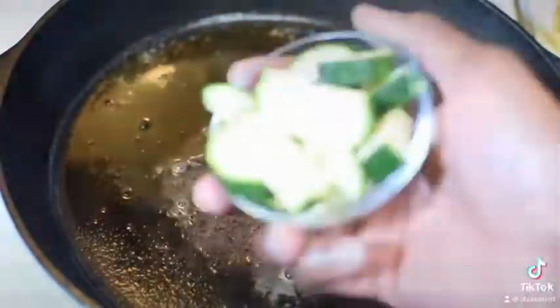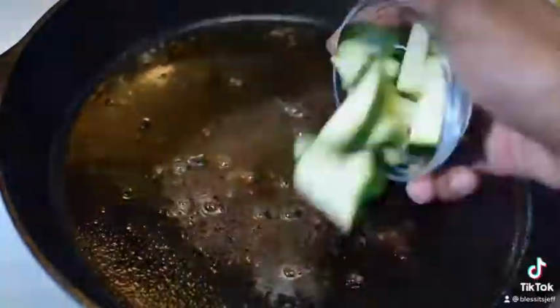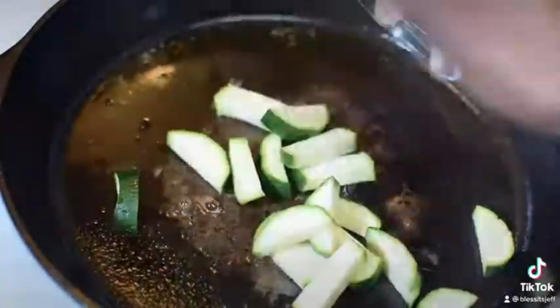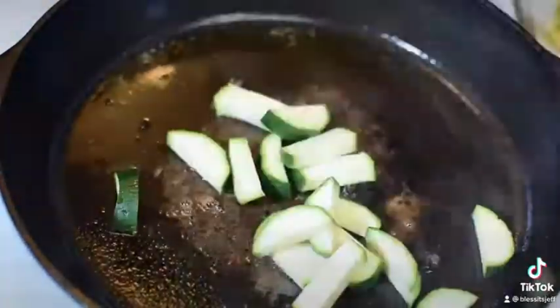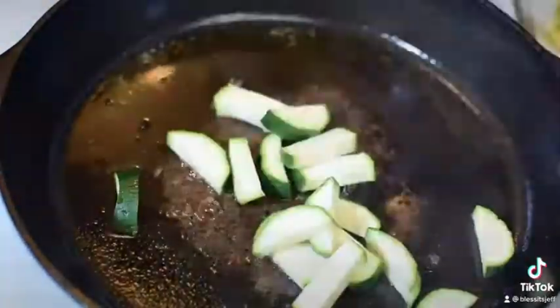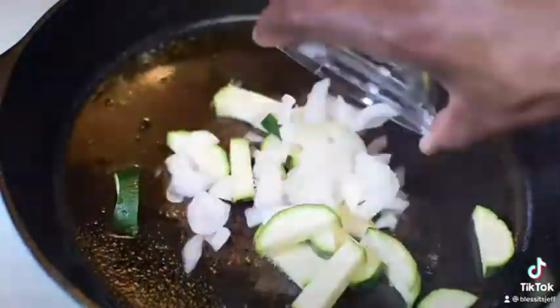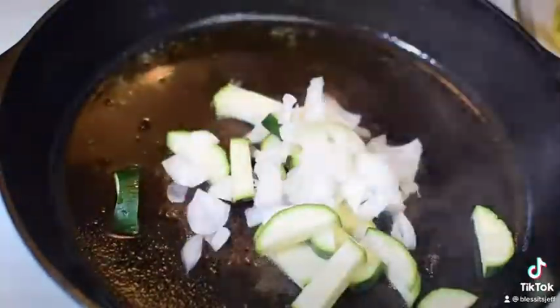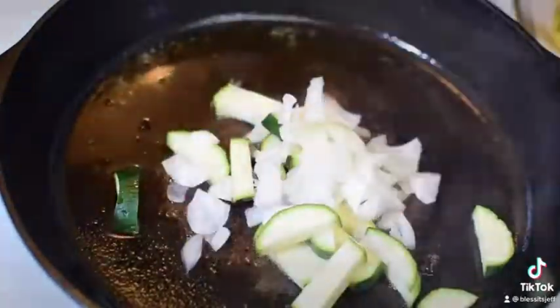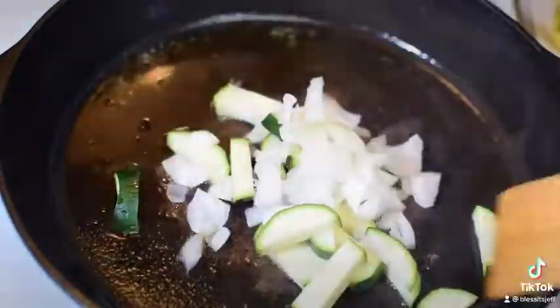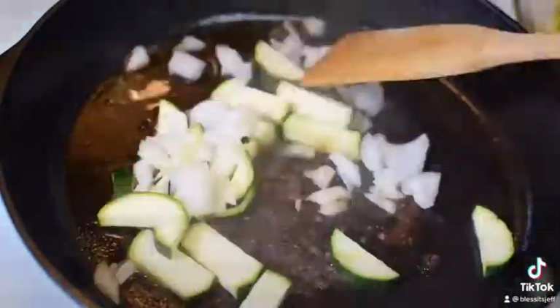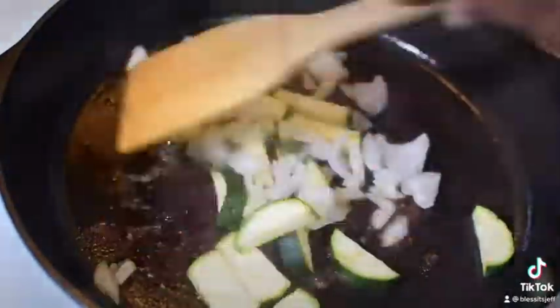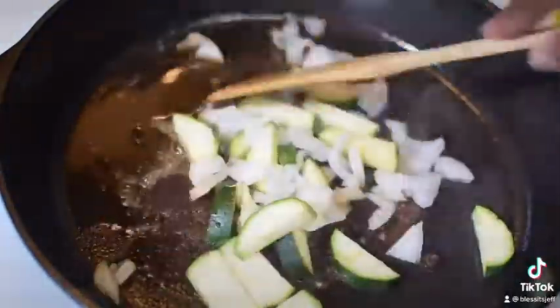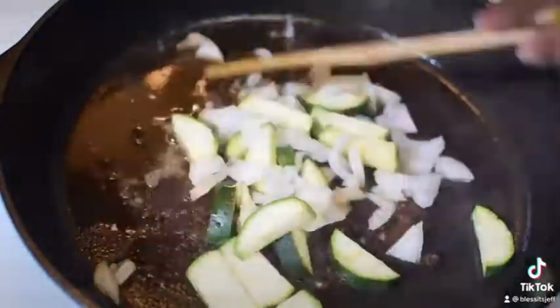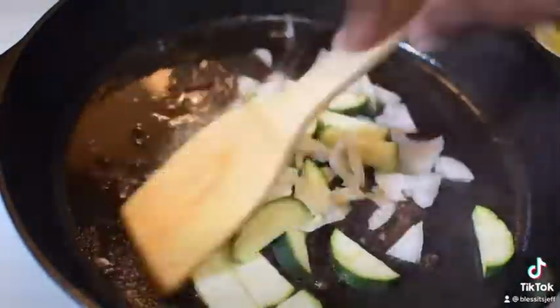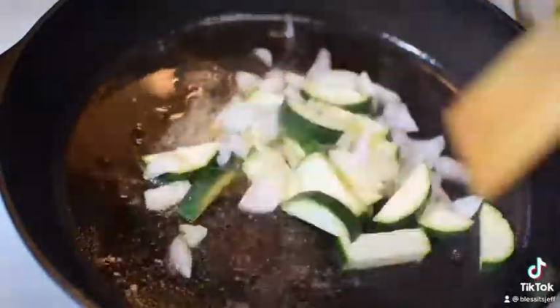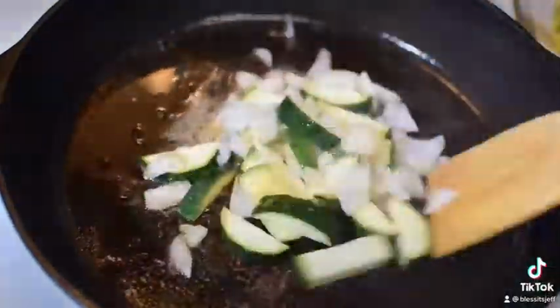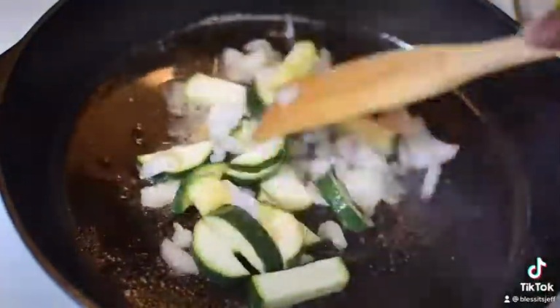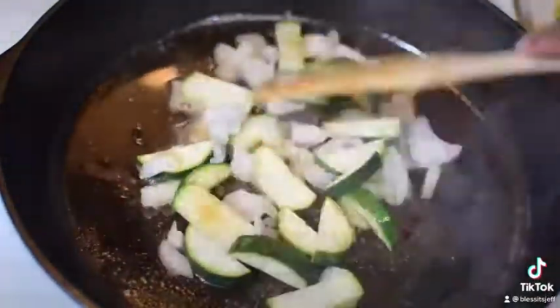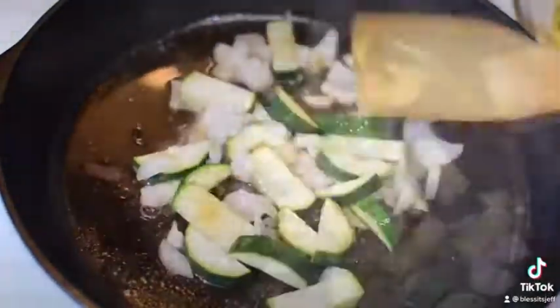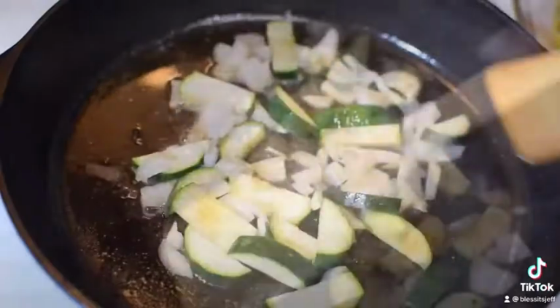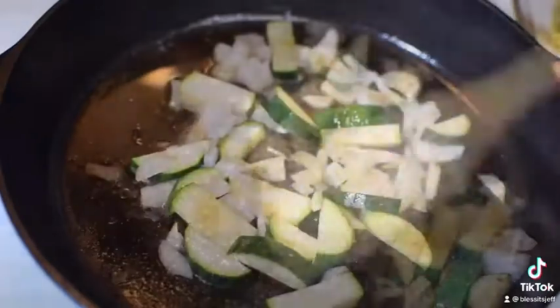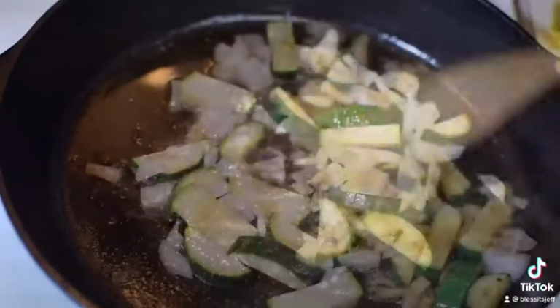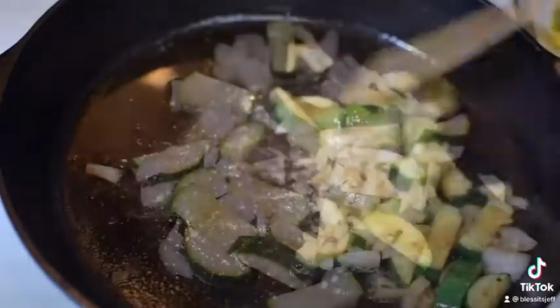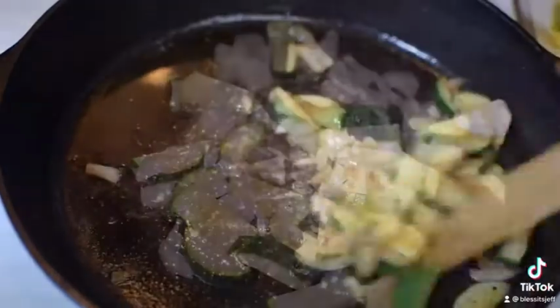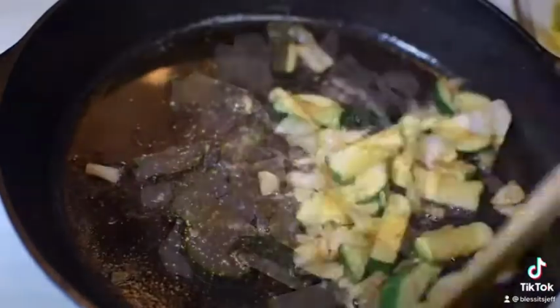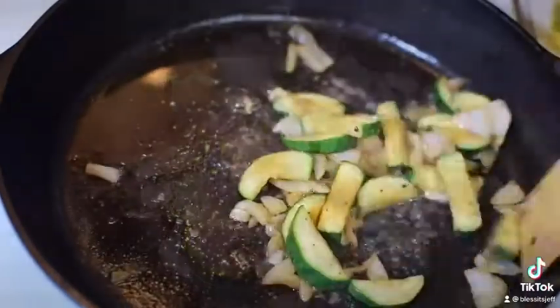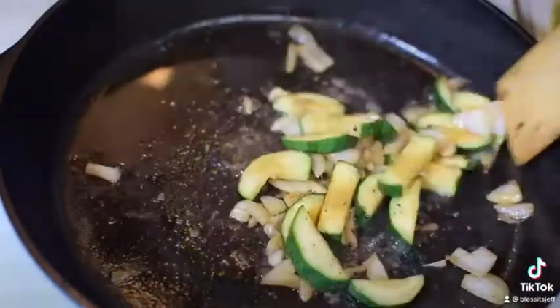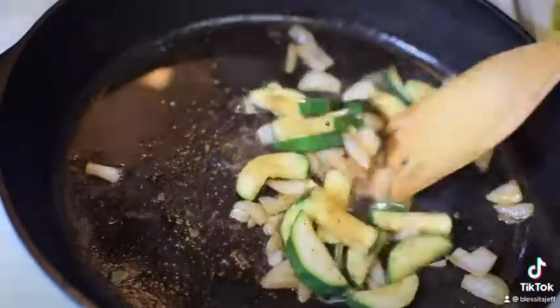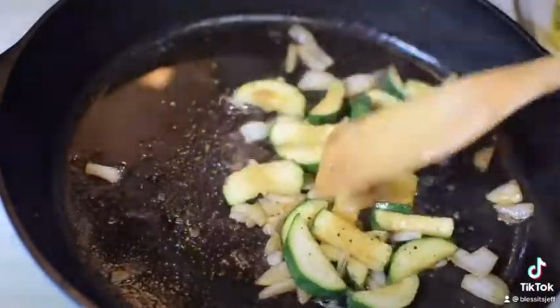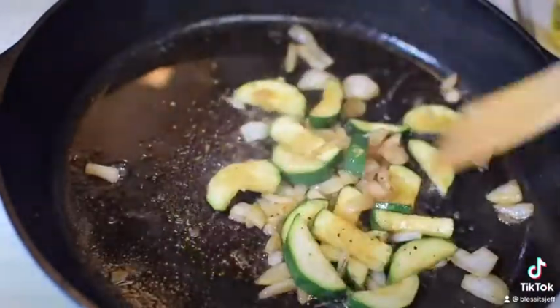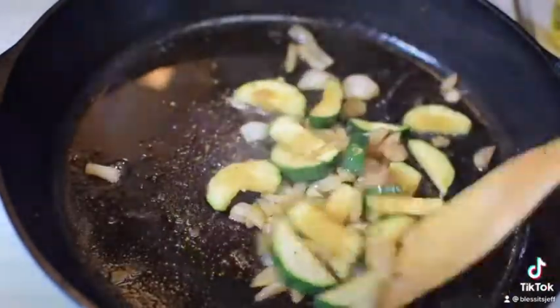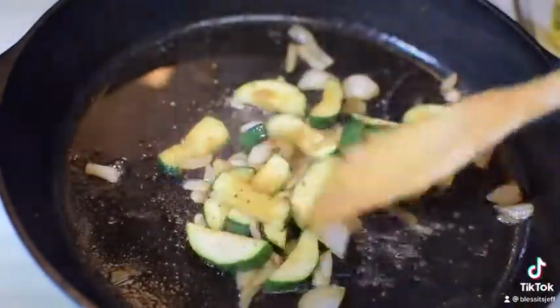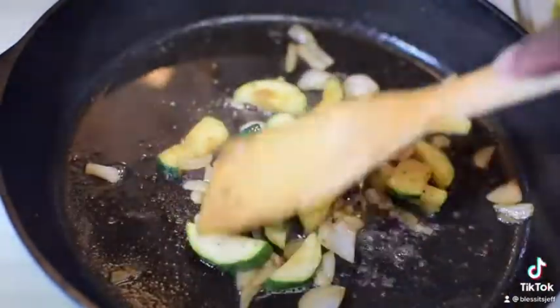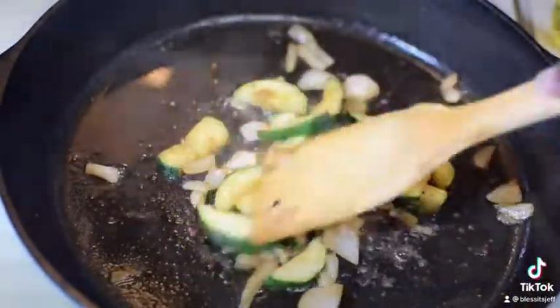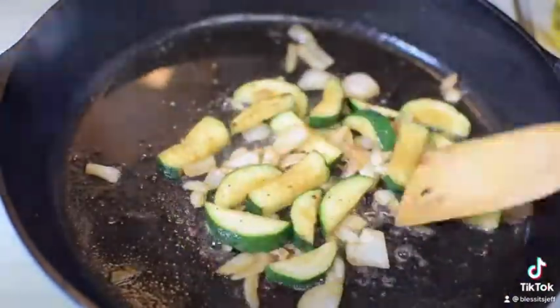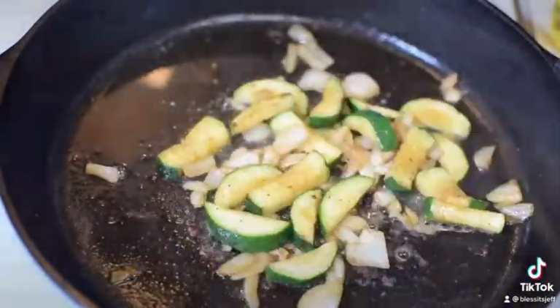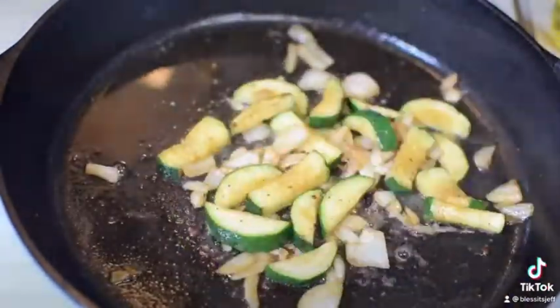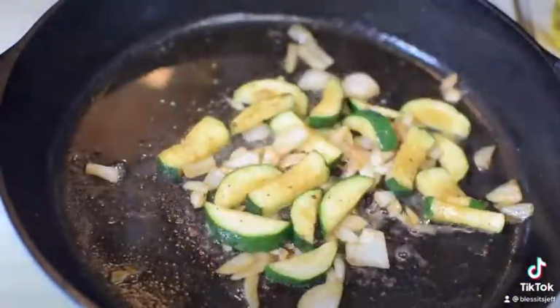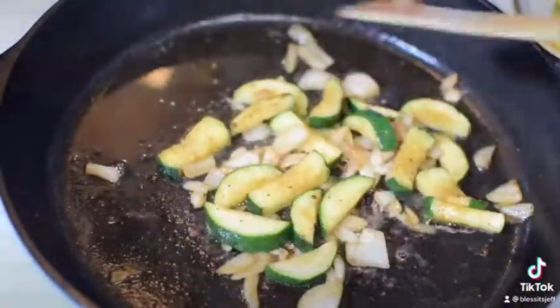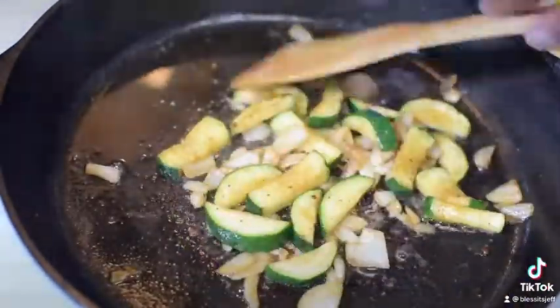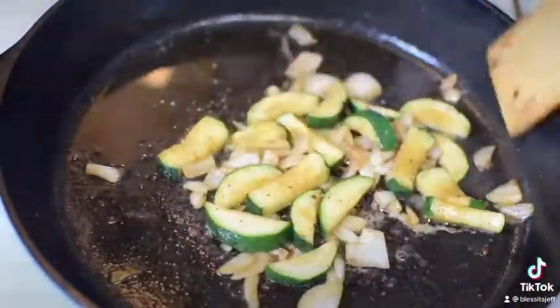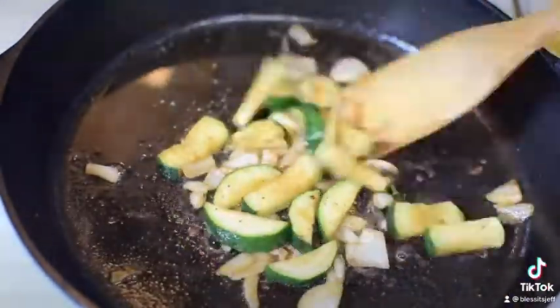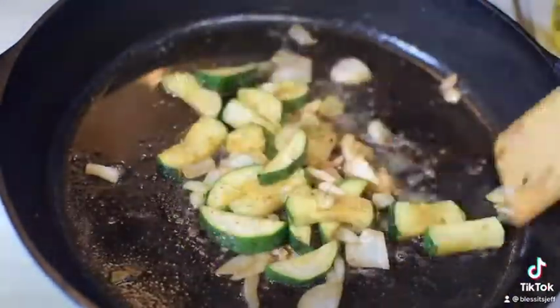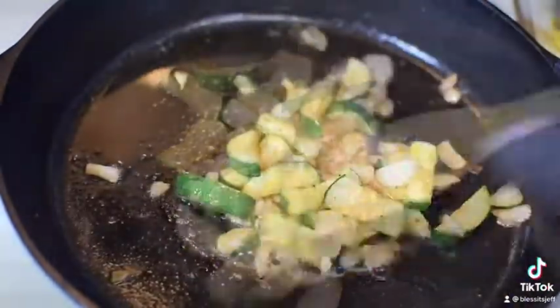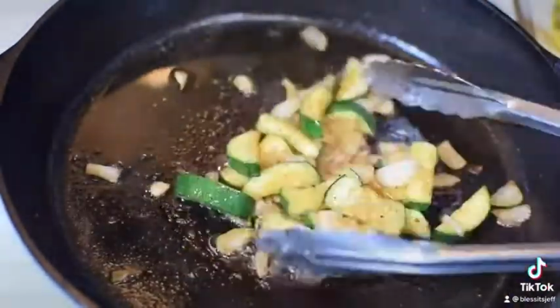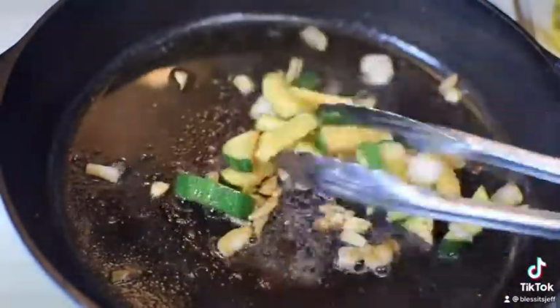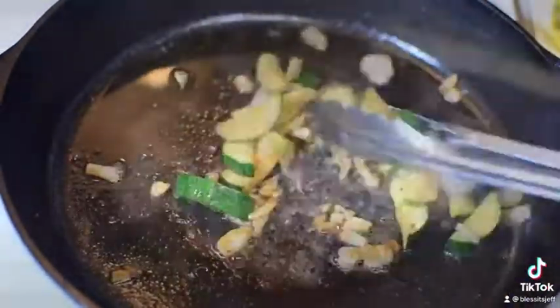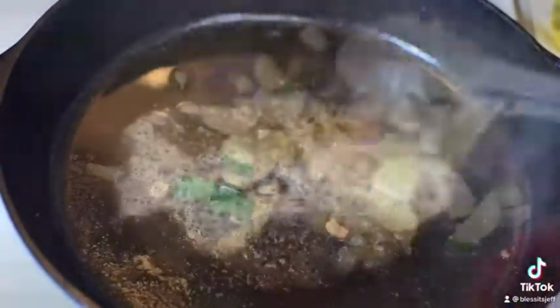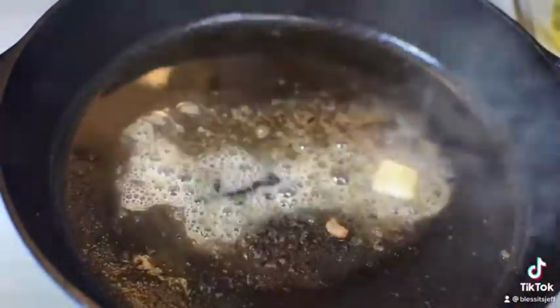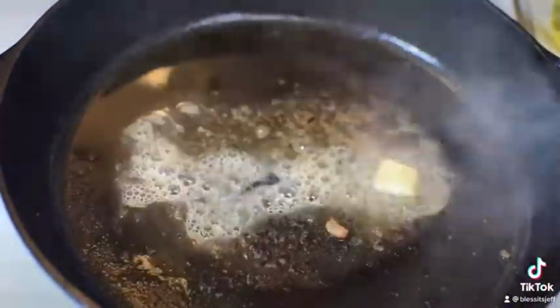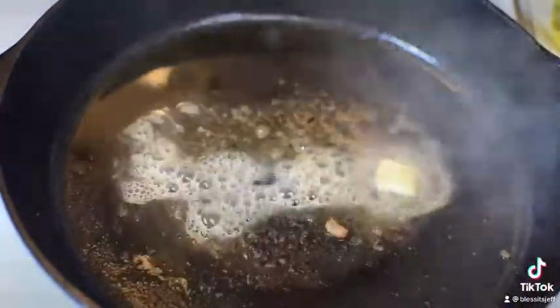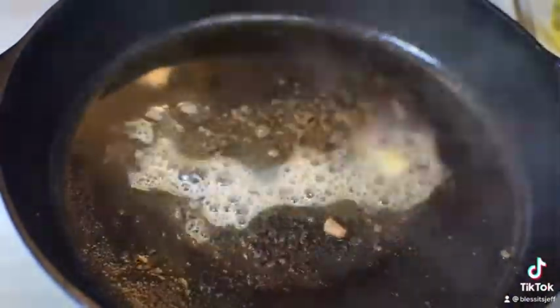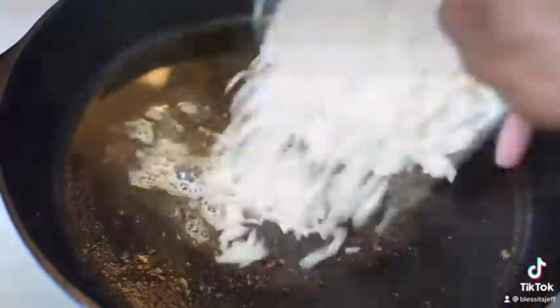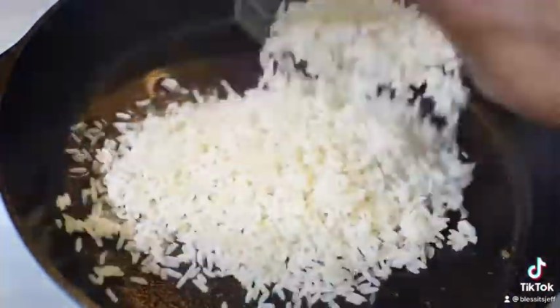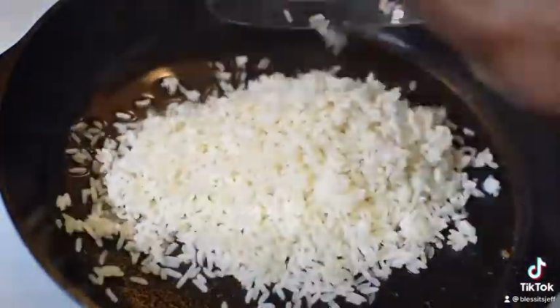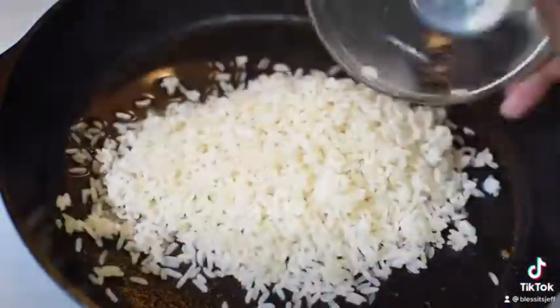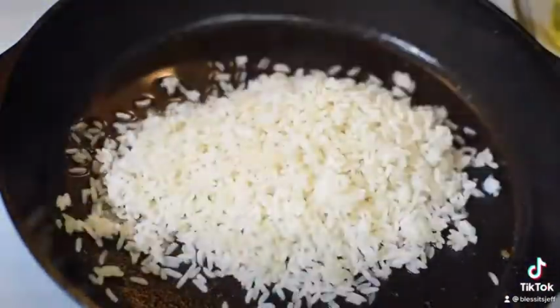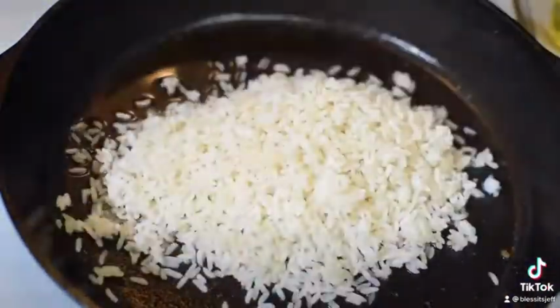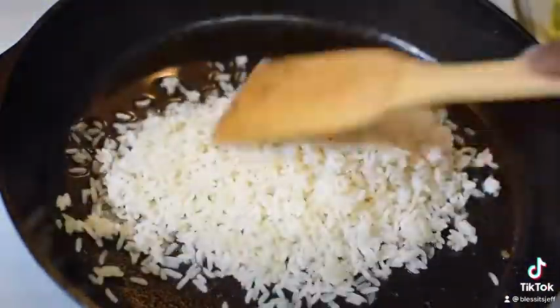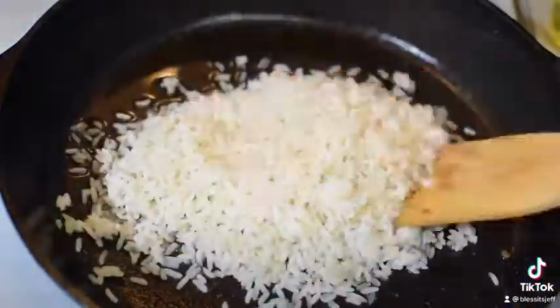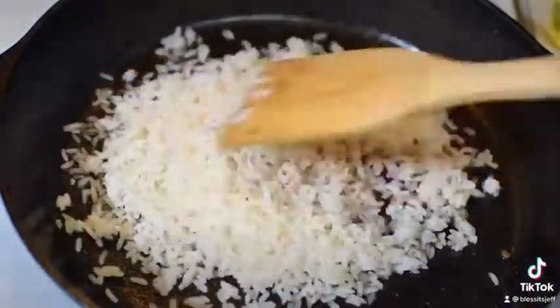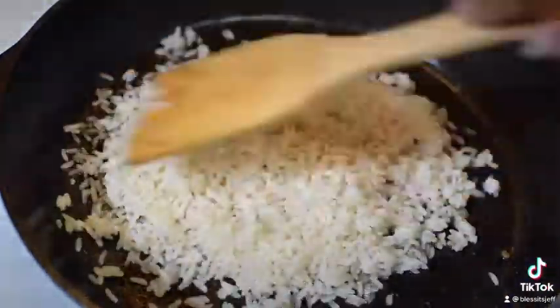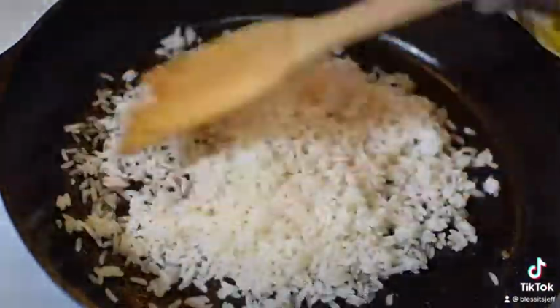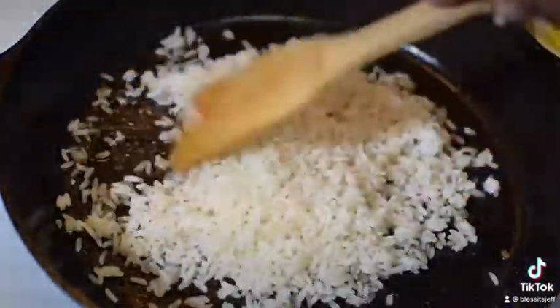Take it off, then let's come in with our zucchini and our onions. Look at that — let's caramelize it, get it nice and gooey.